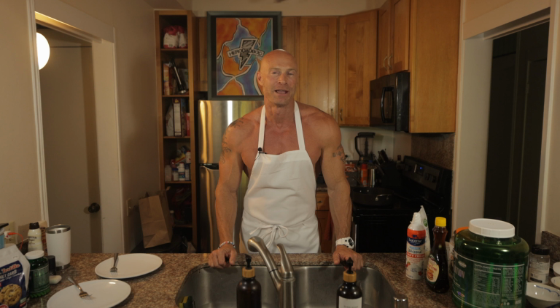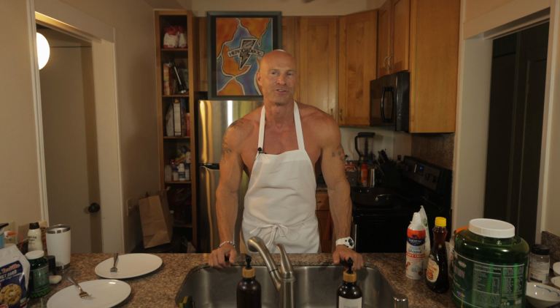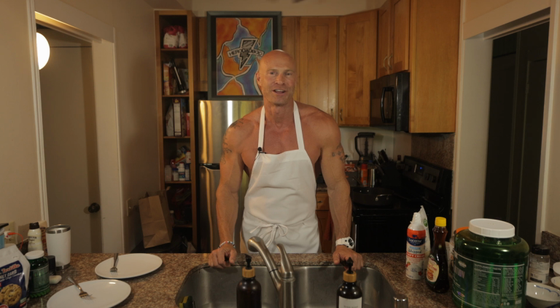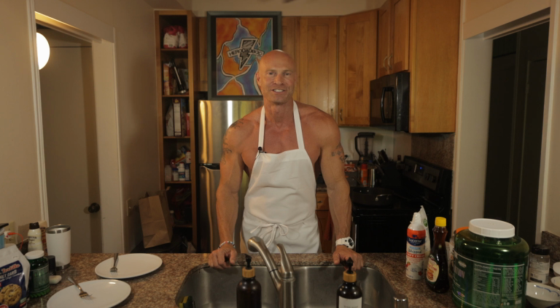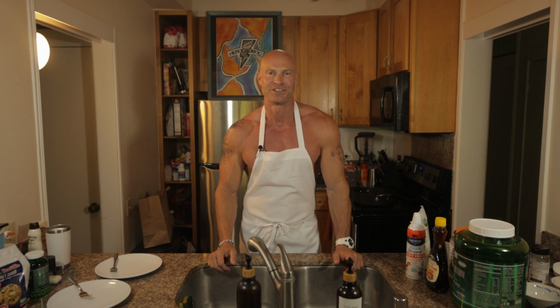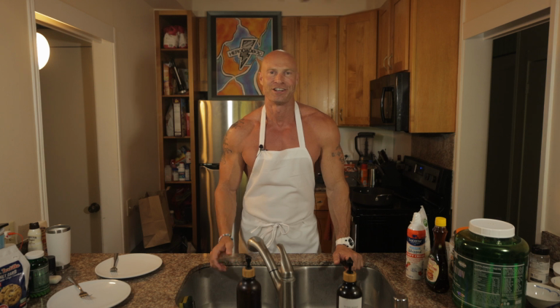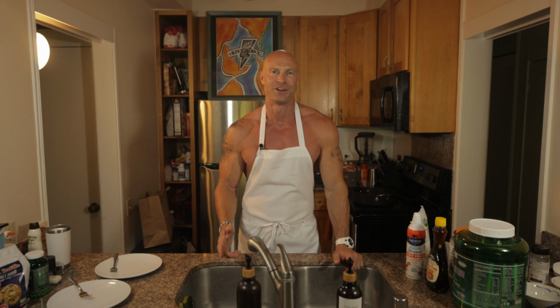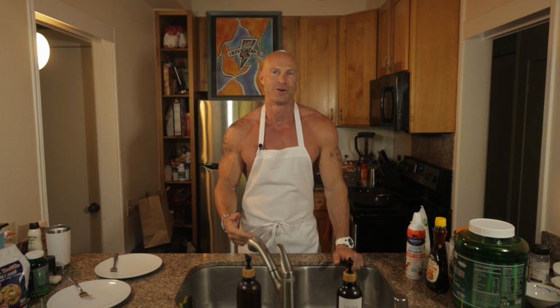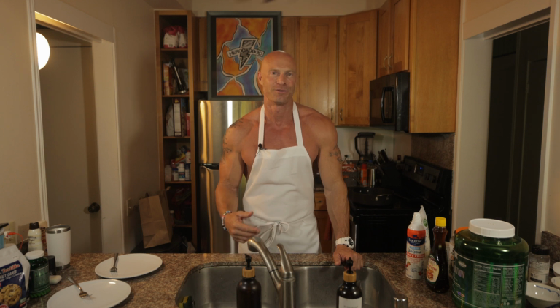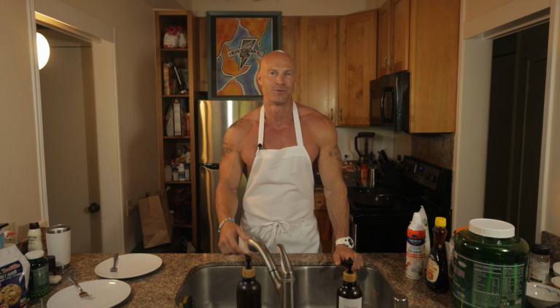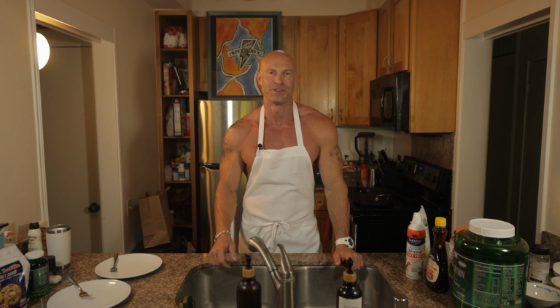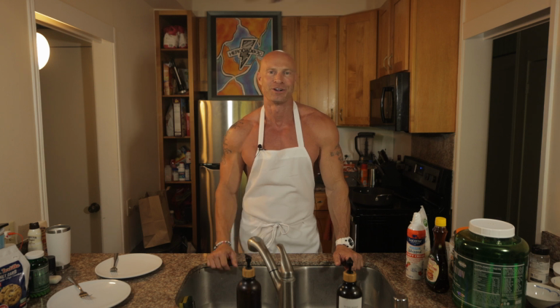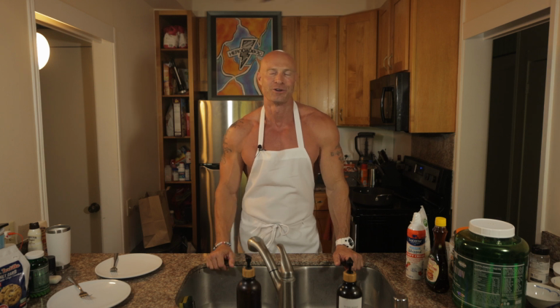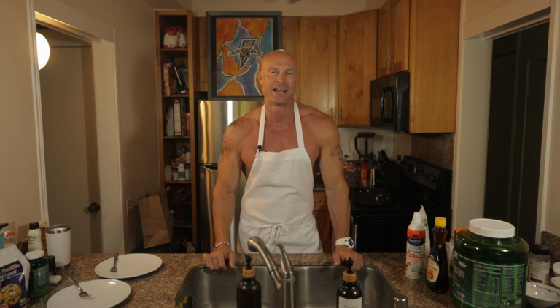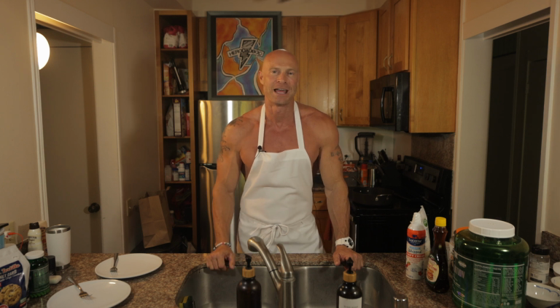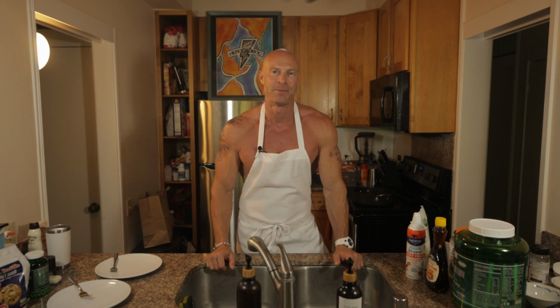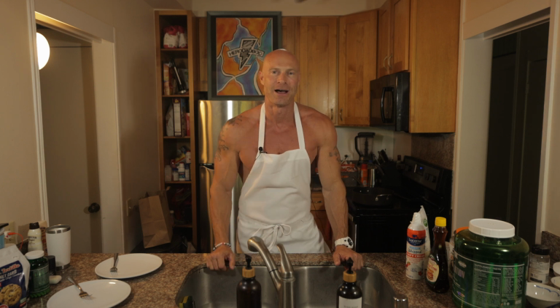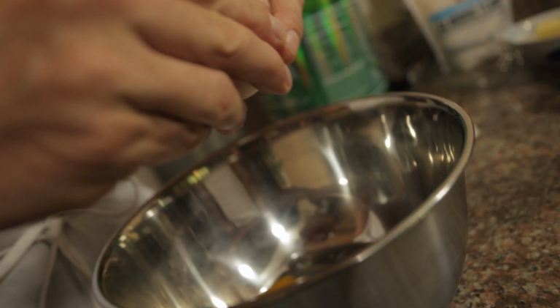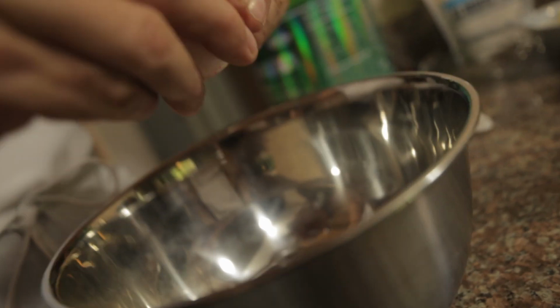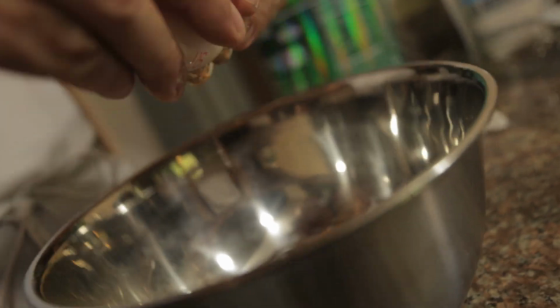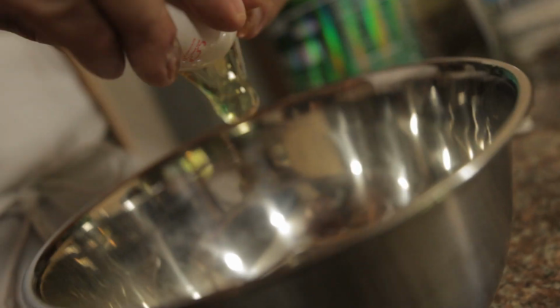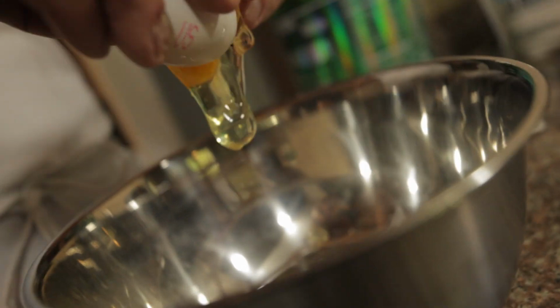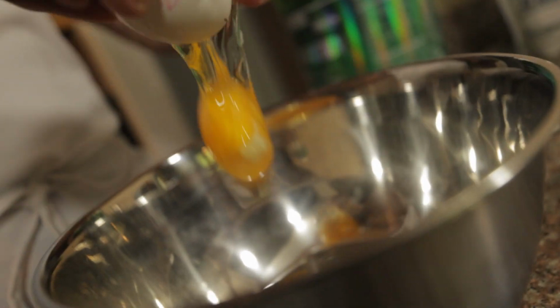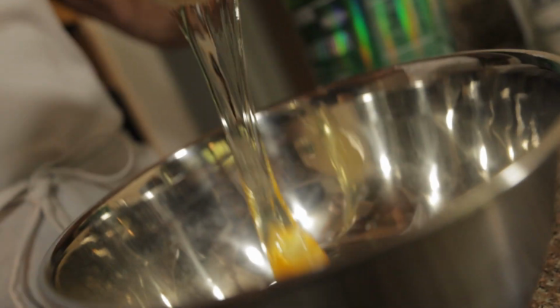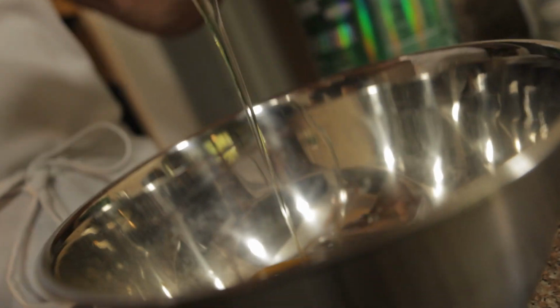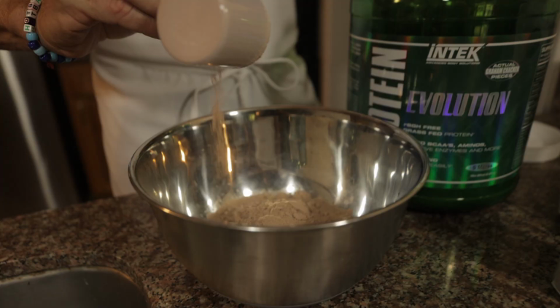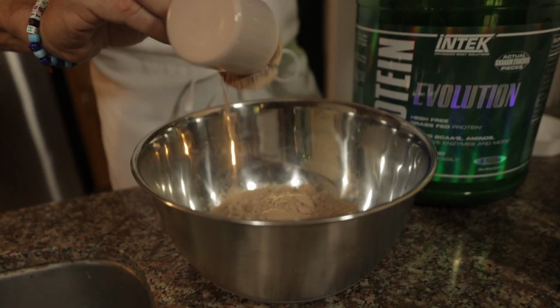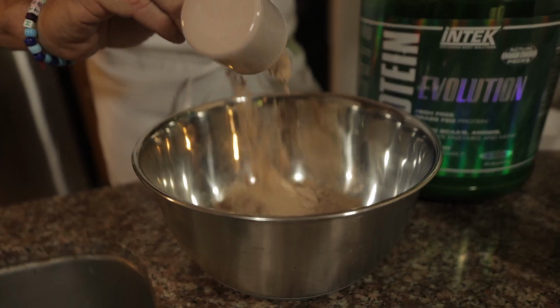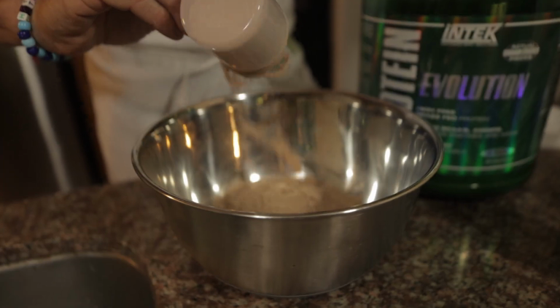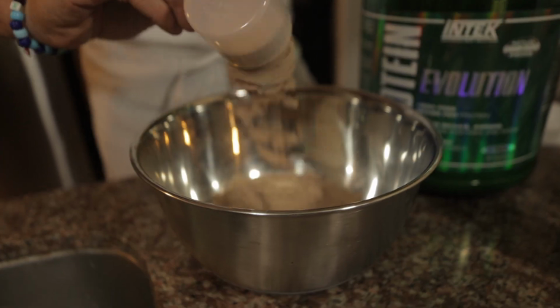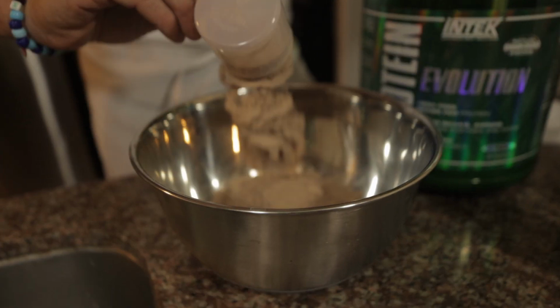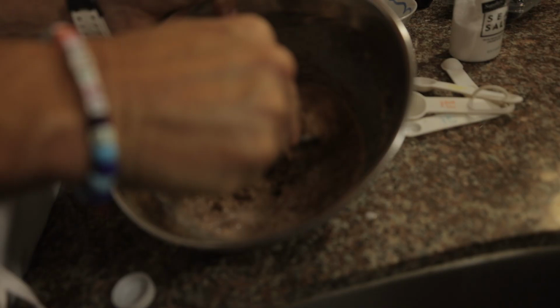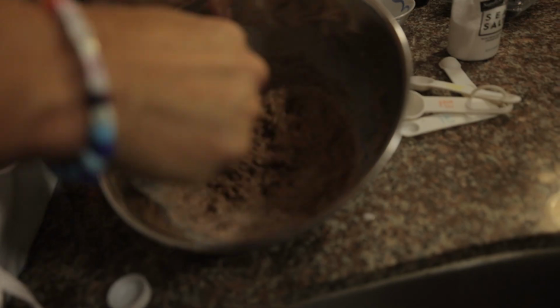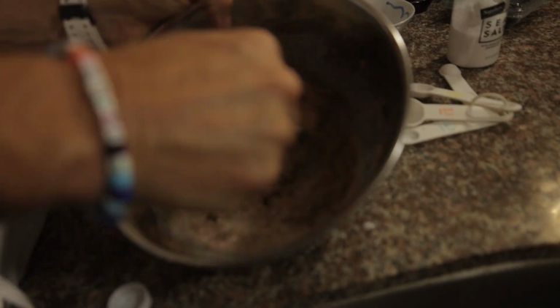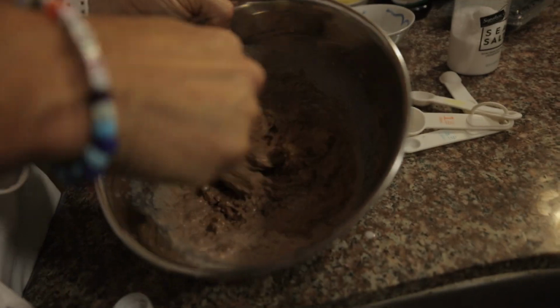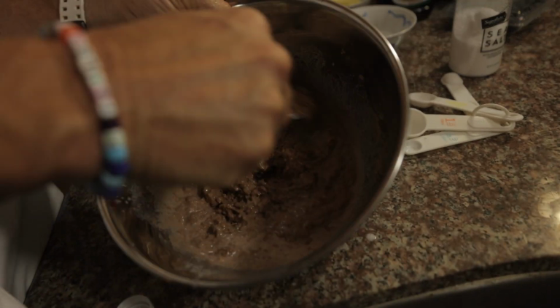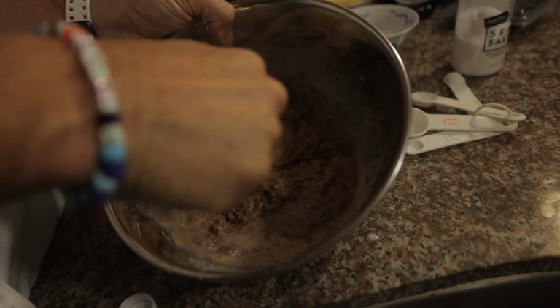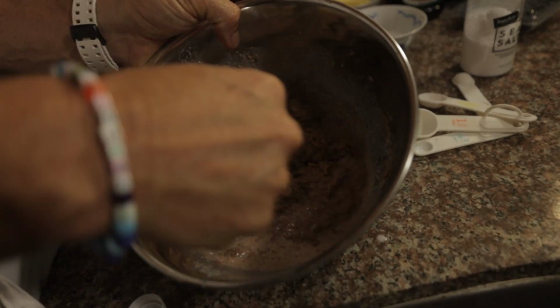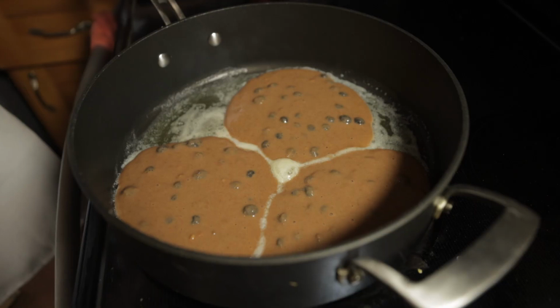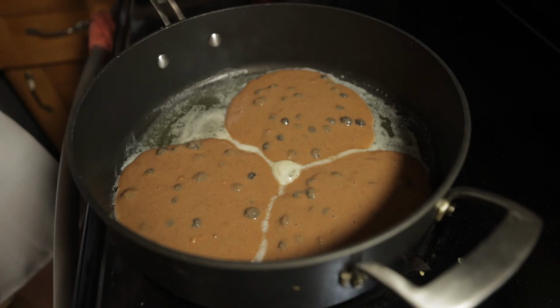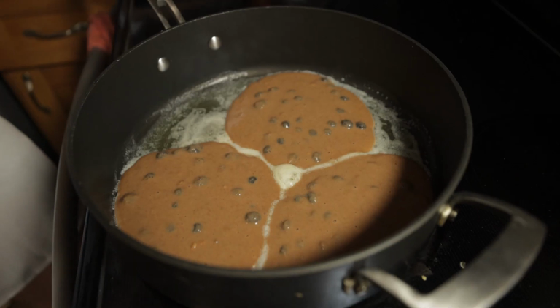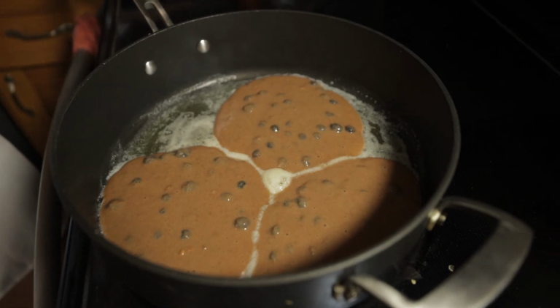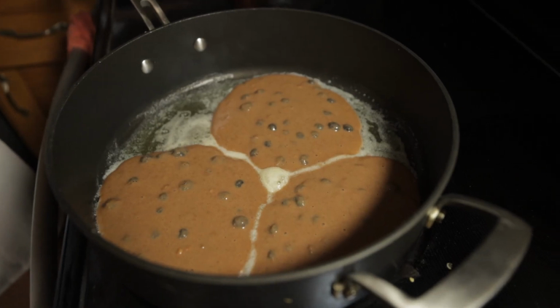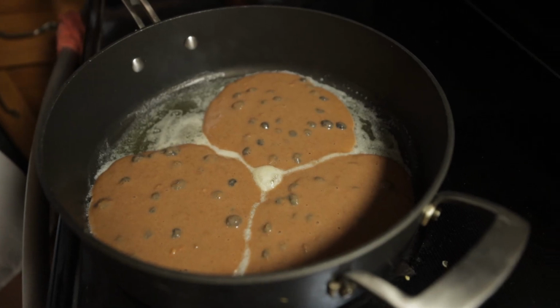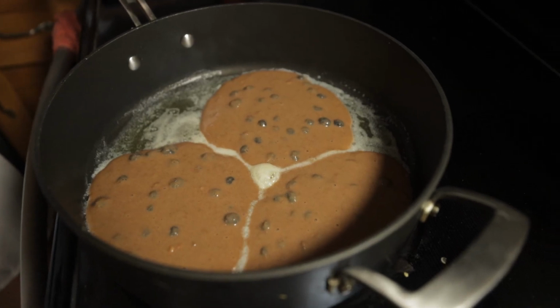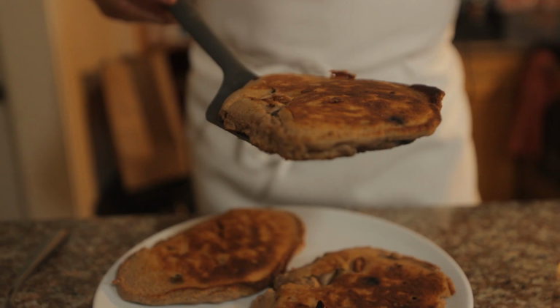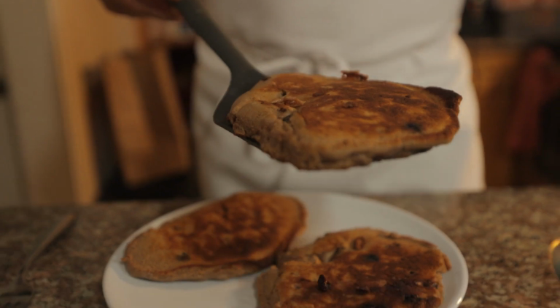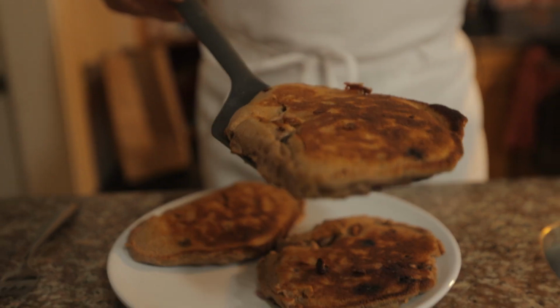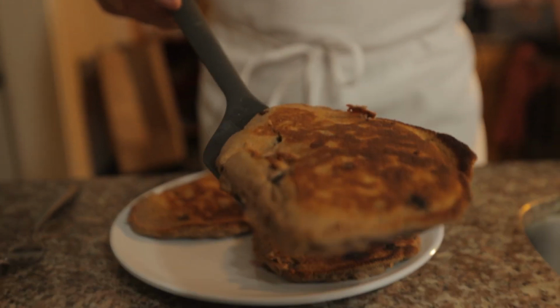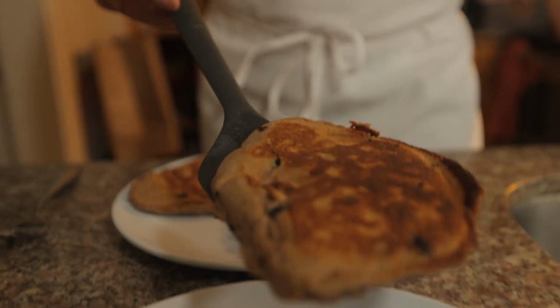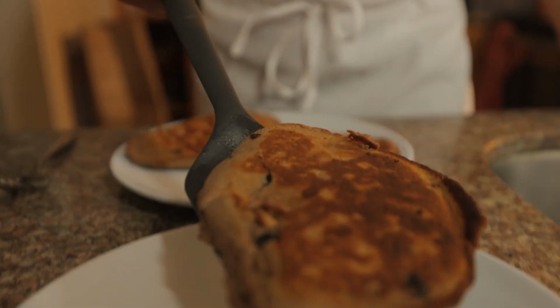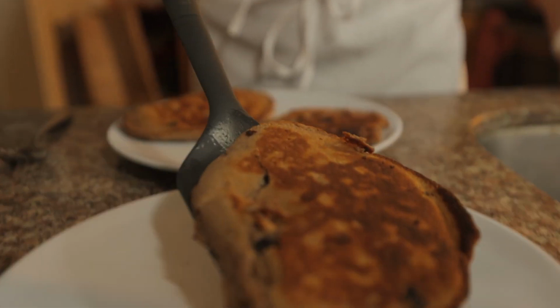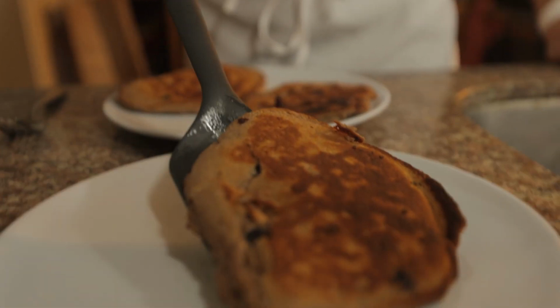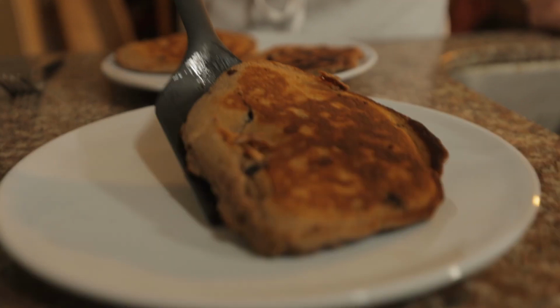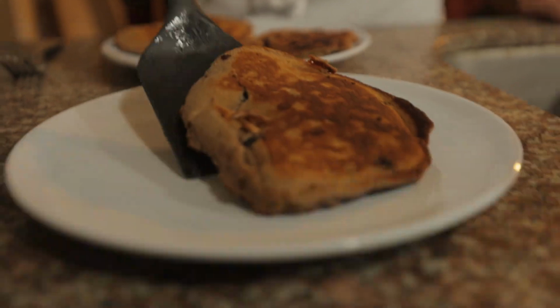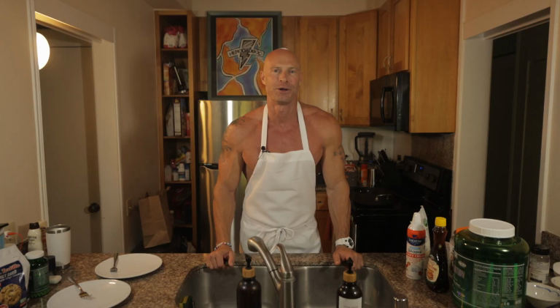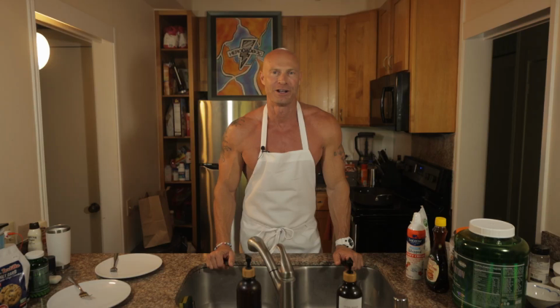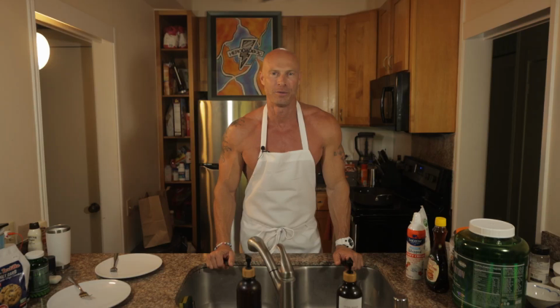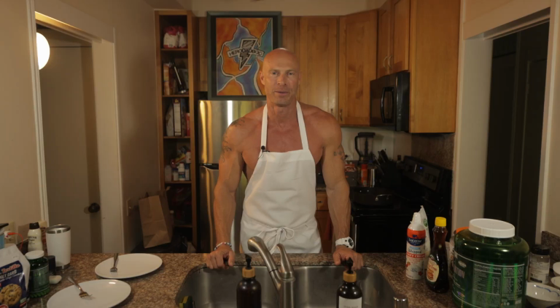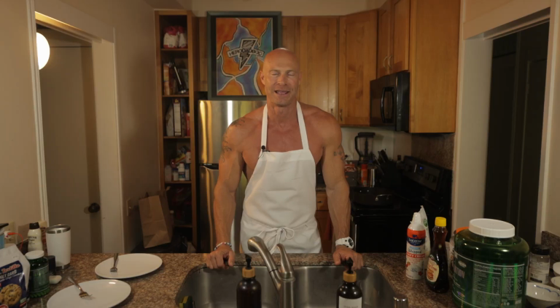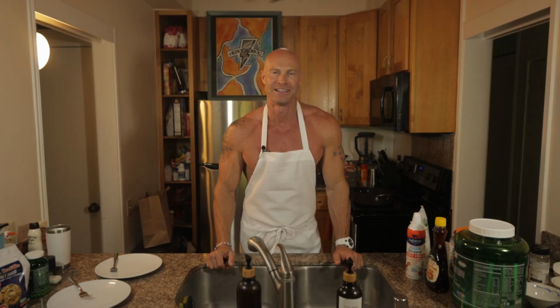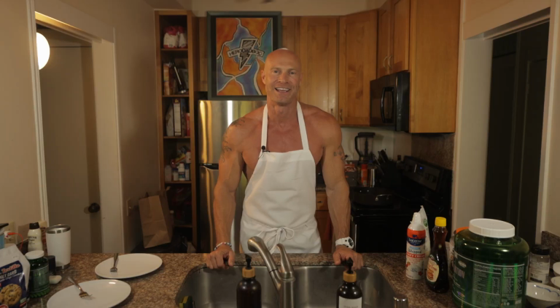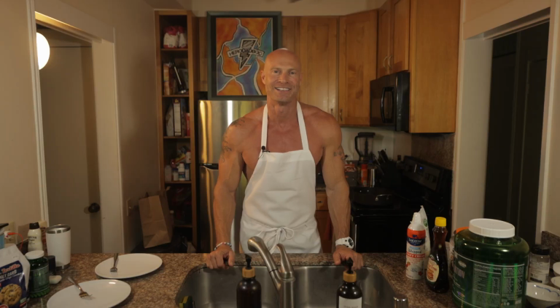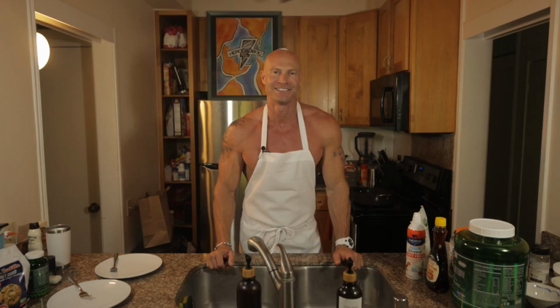Mike Kreisler here with HeroDadBodge. Today we're going to be making some high-protein, low-carbohydrate Superhero Pancakes.